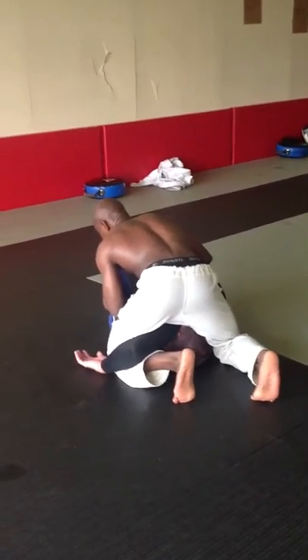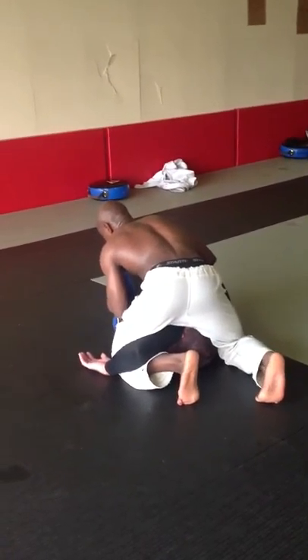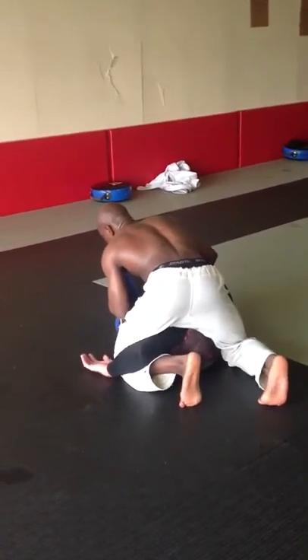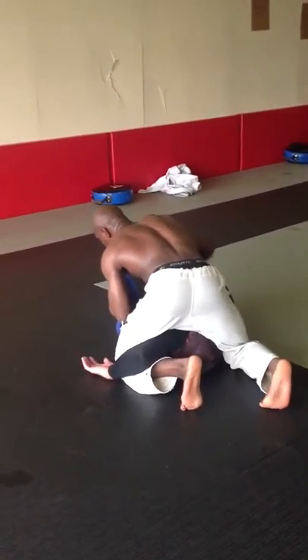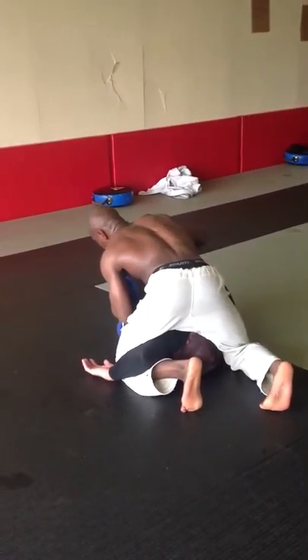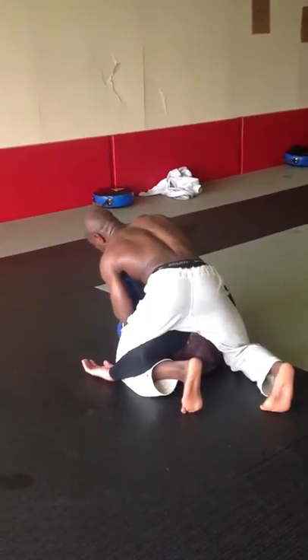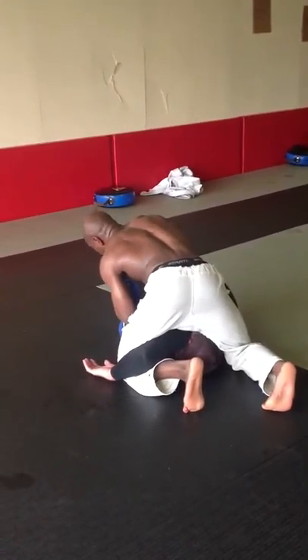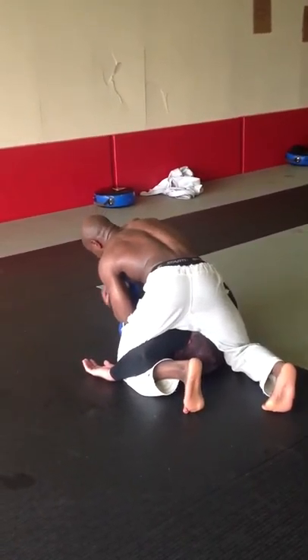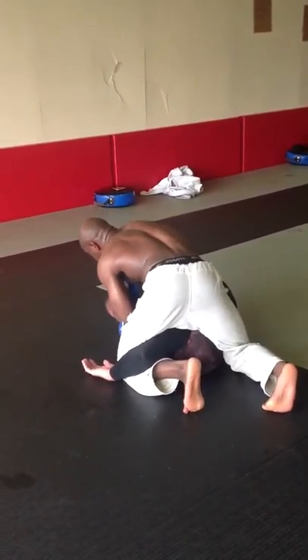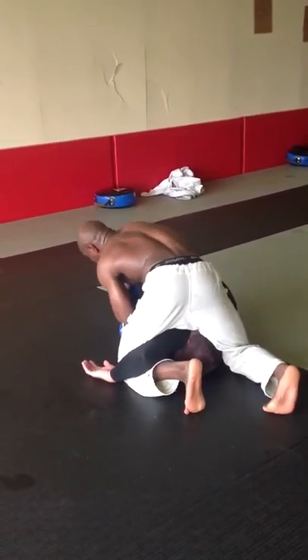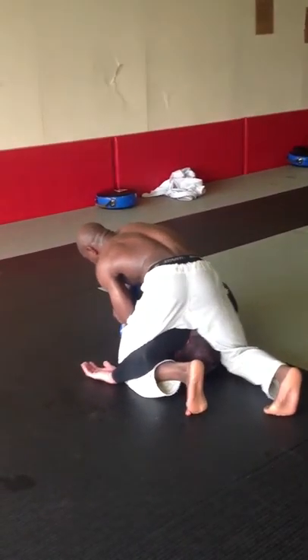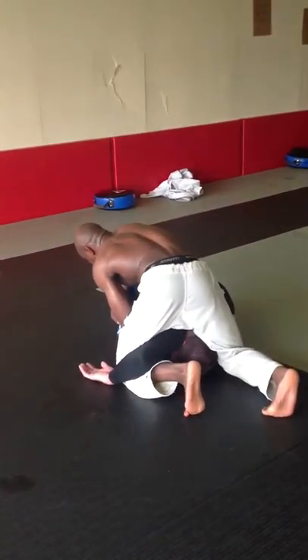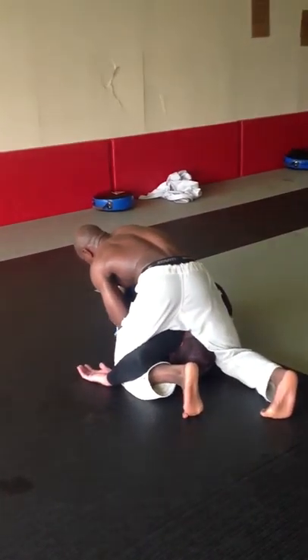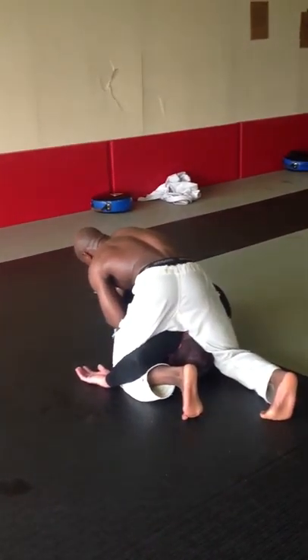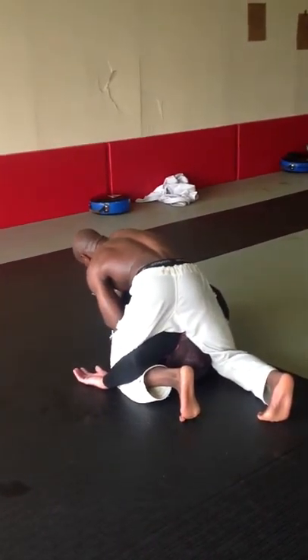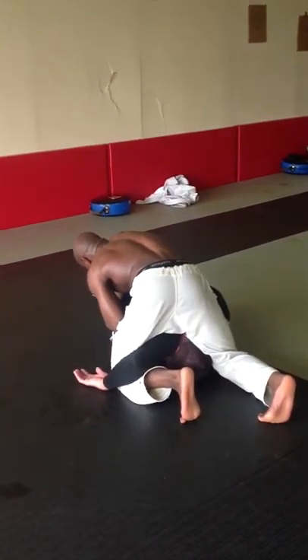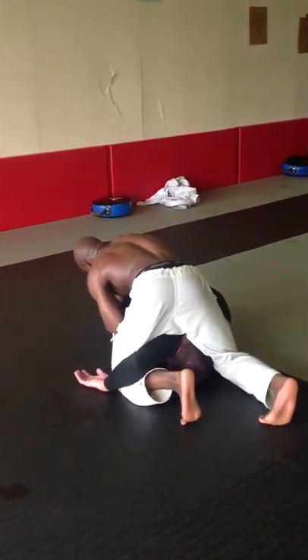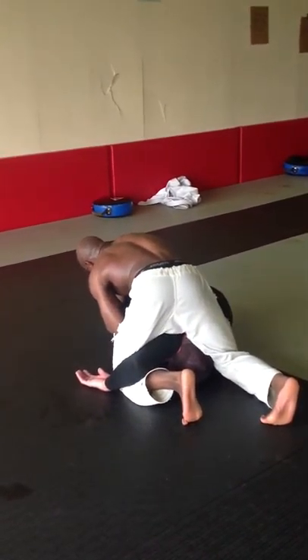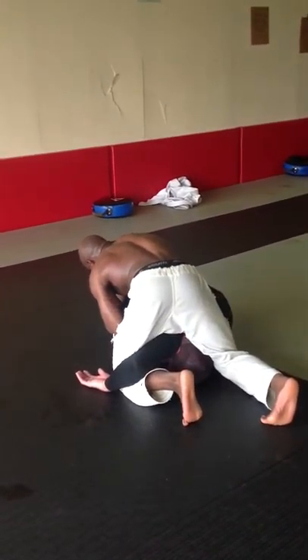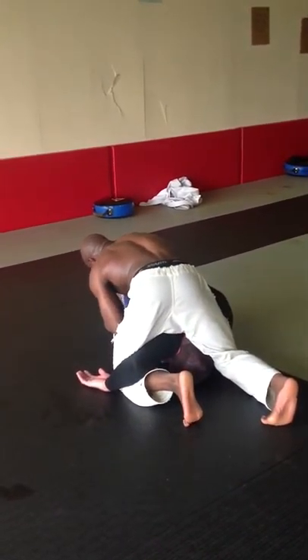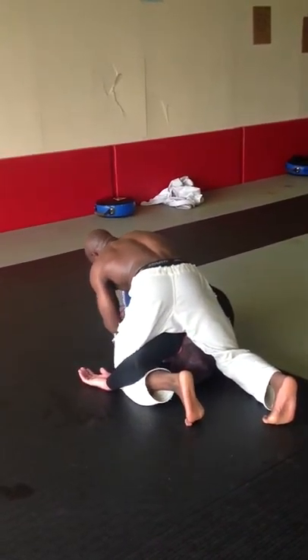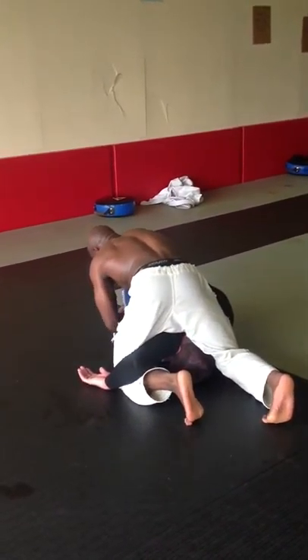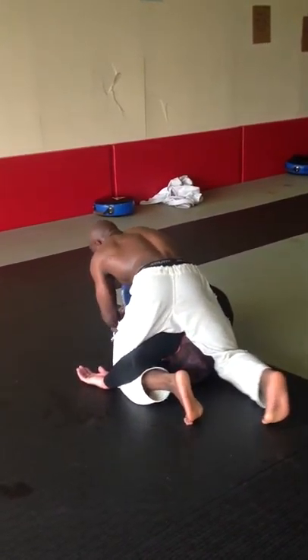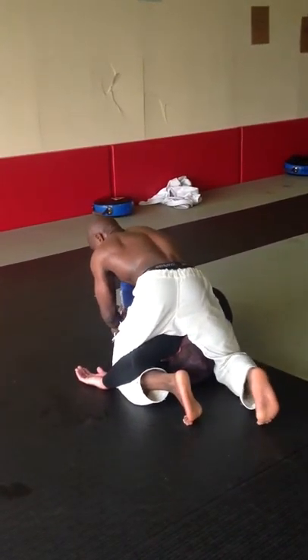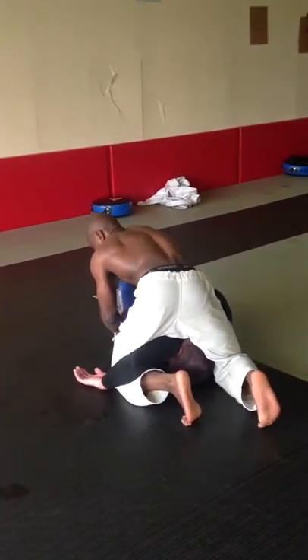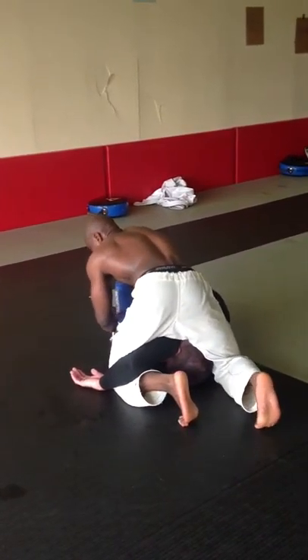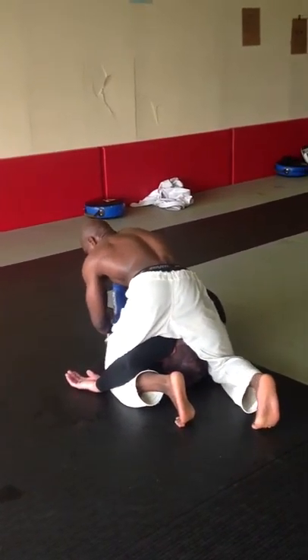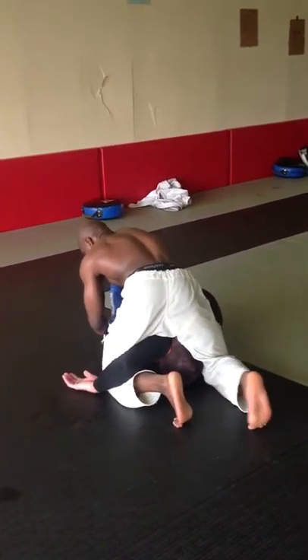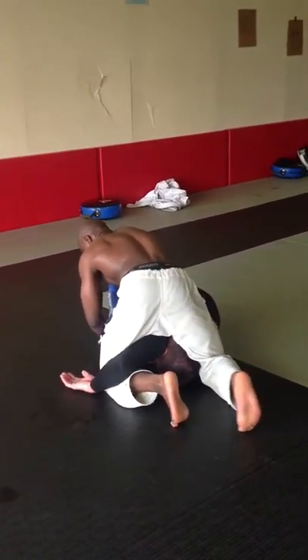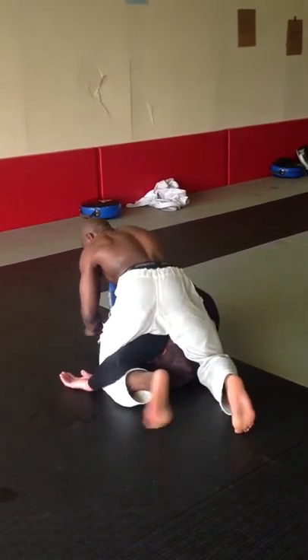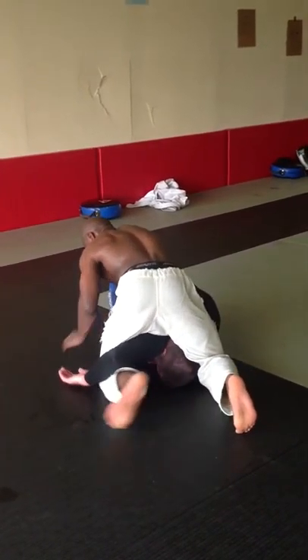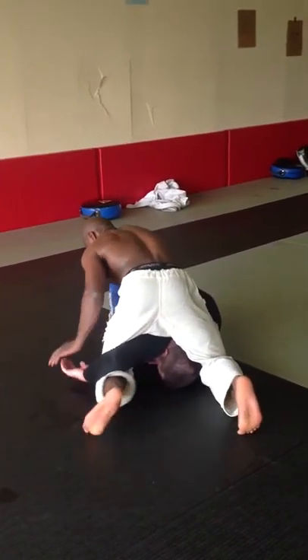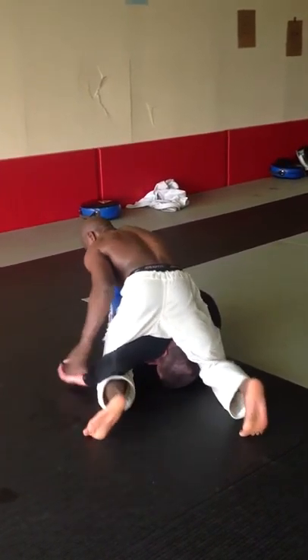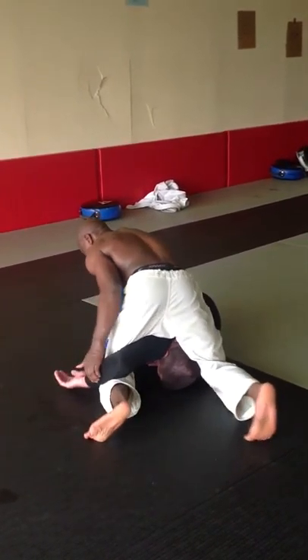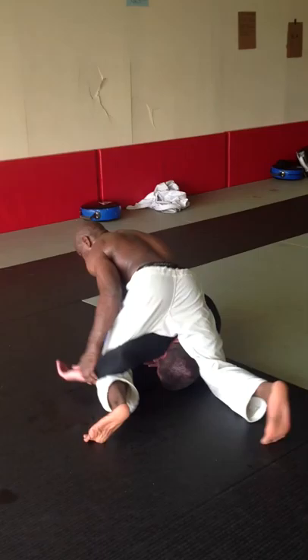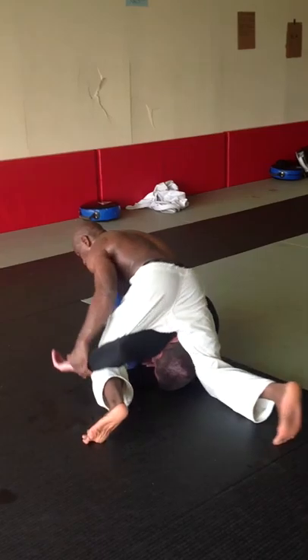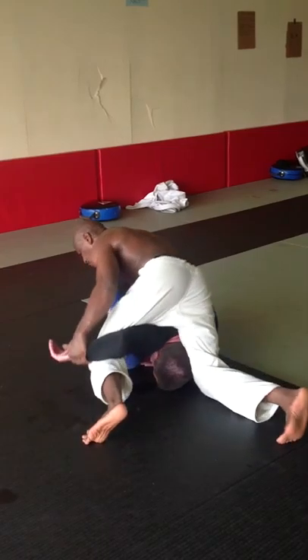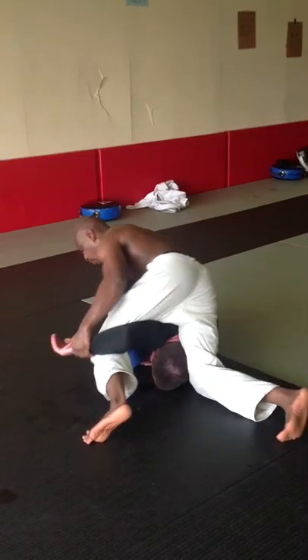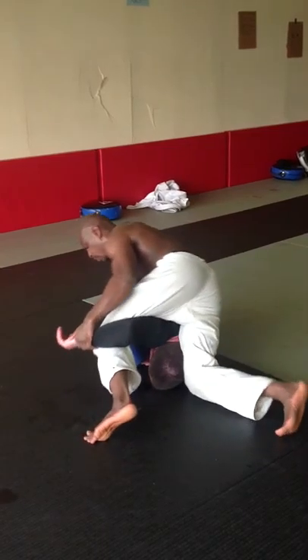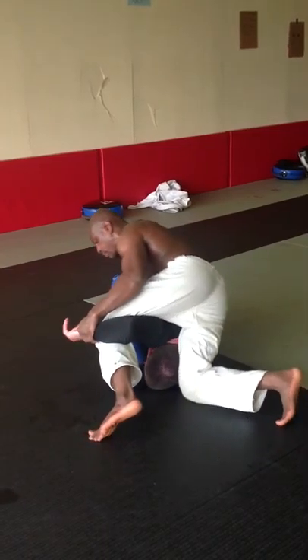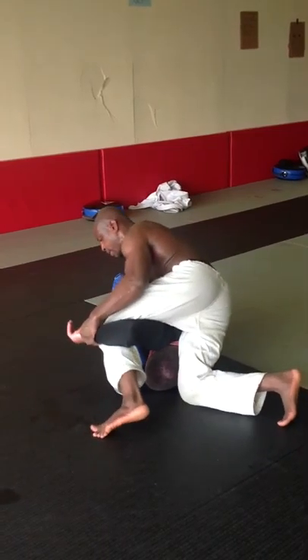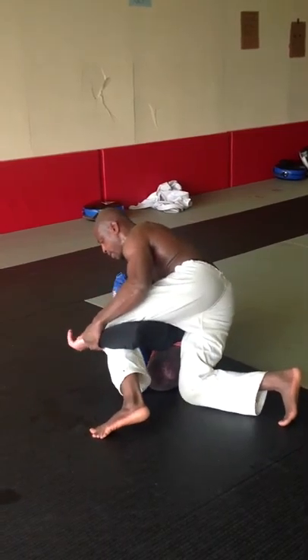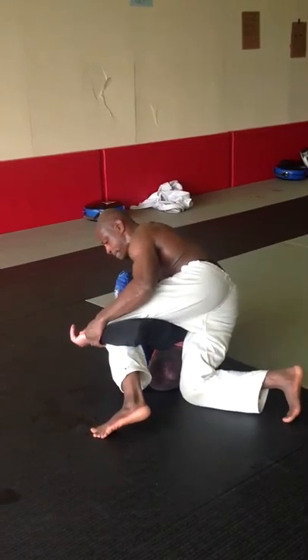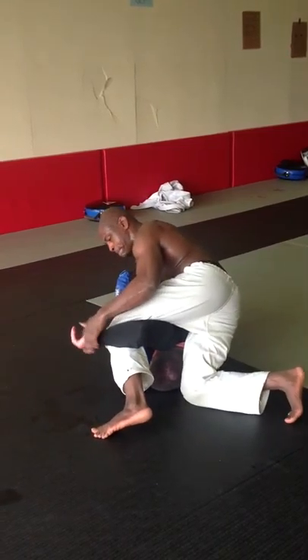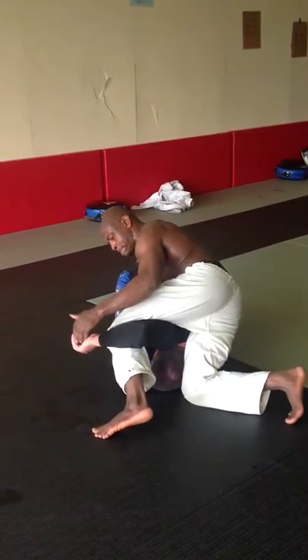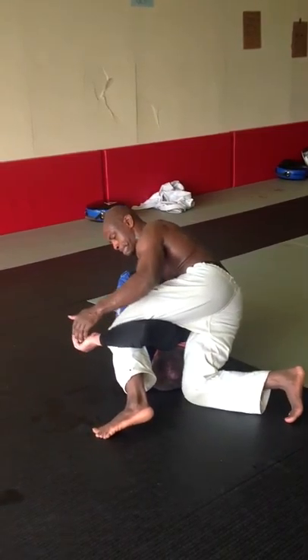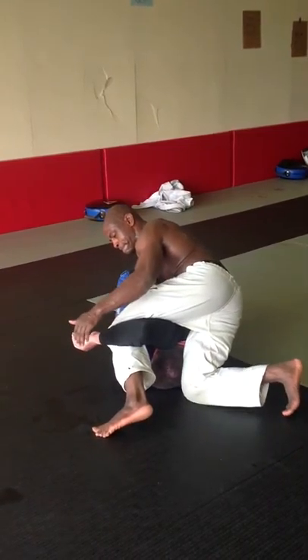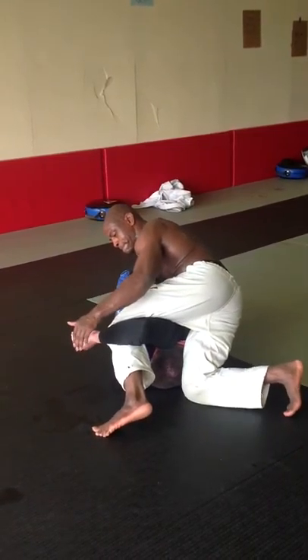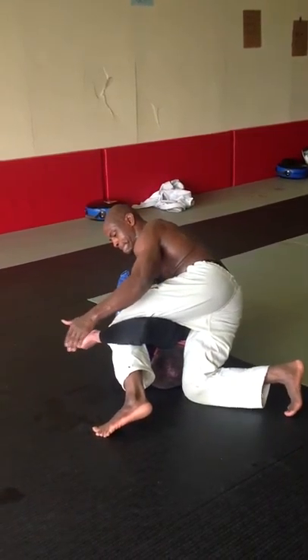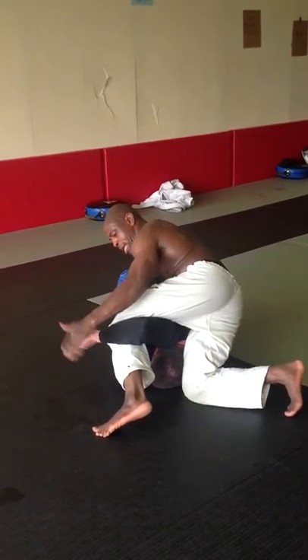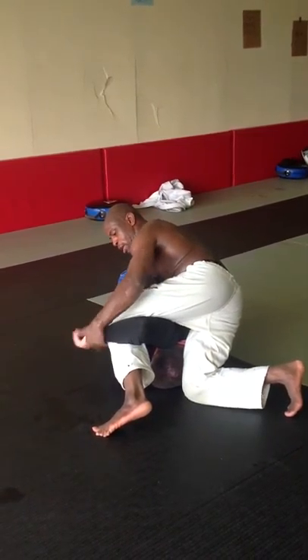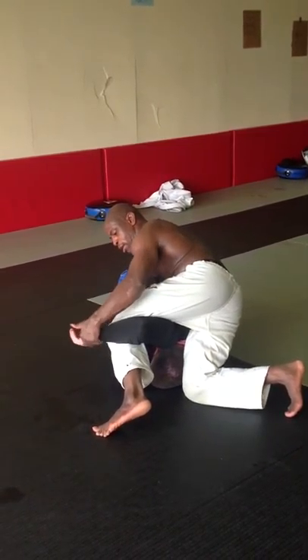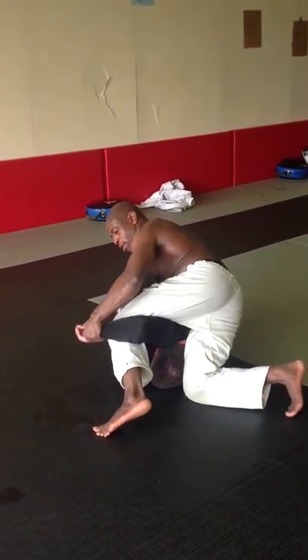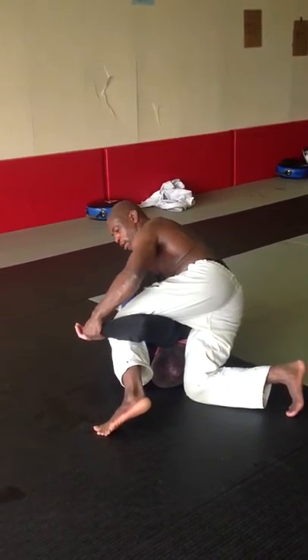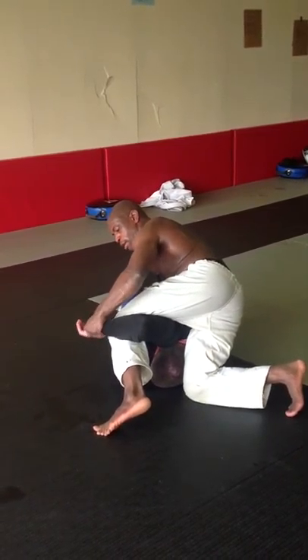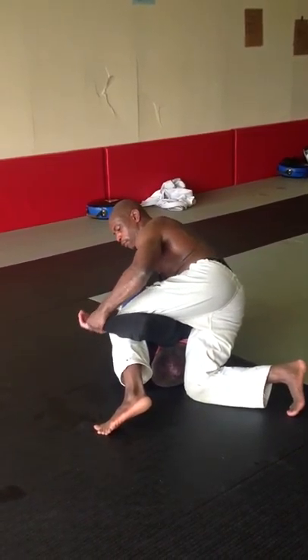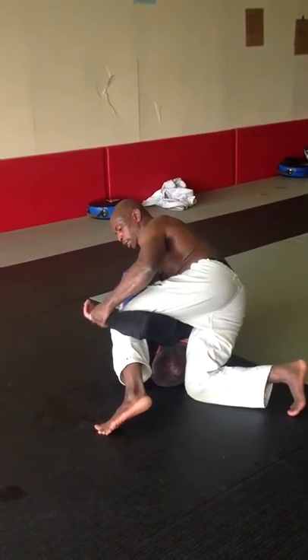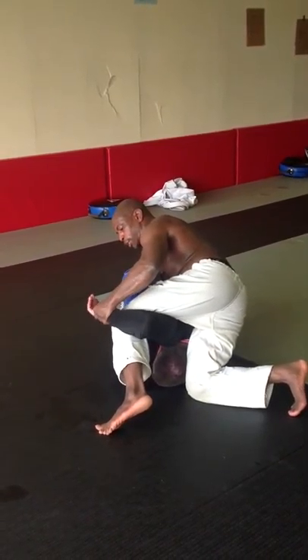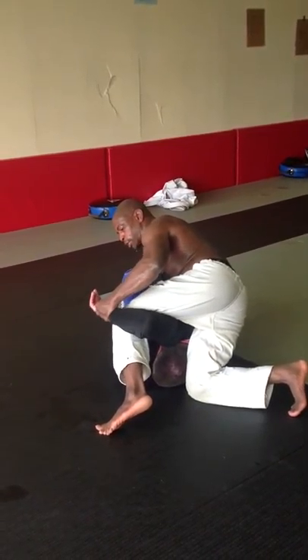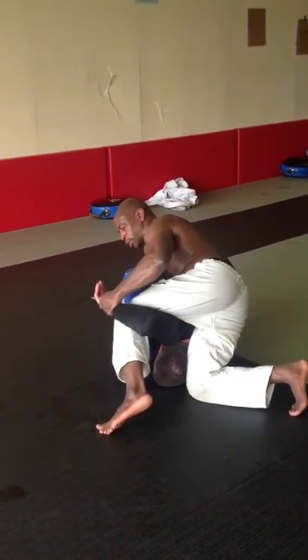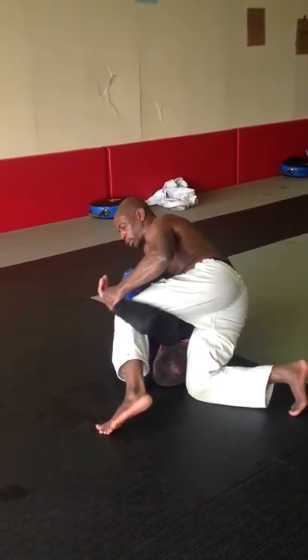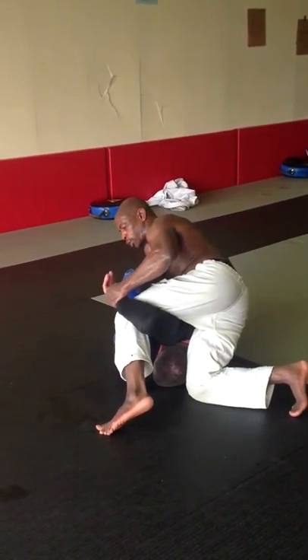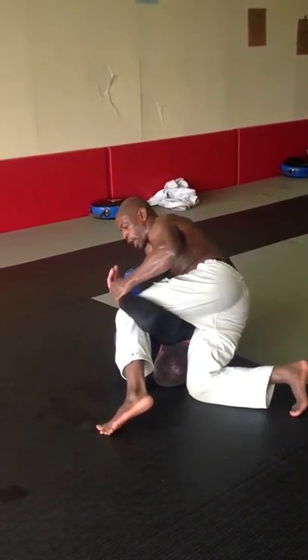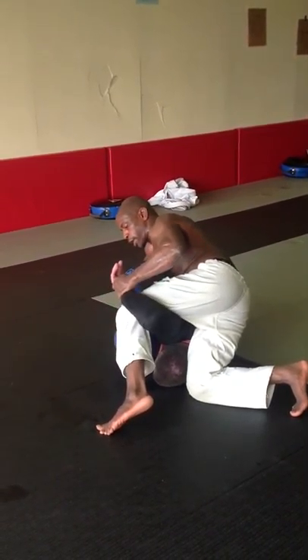I'm going to grab his far ankle, sit through a little bit, finishing this forward block.